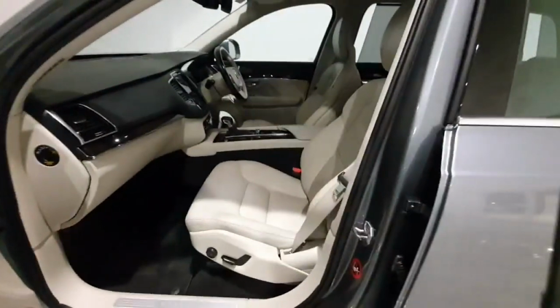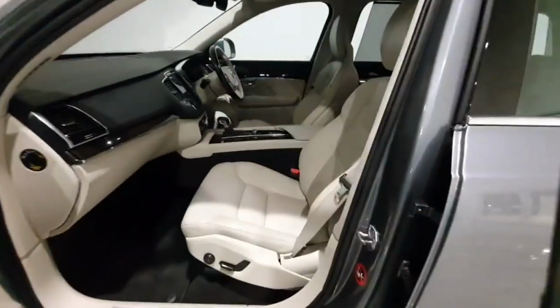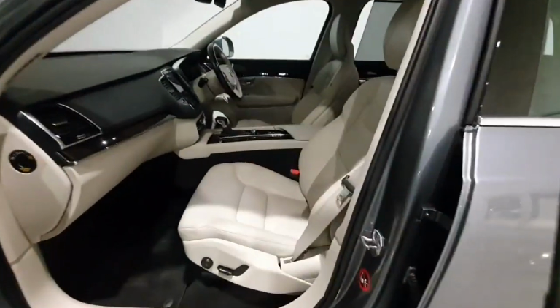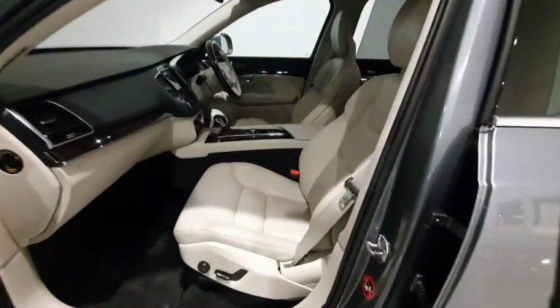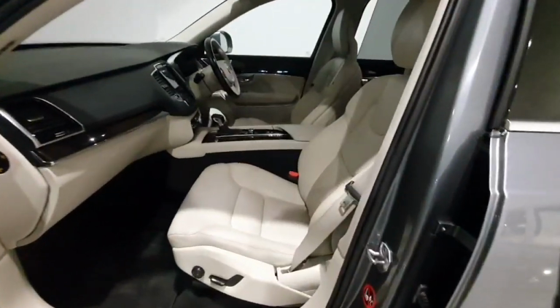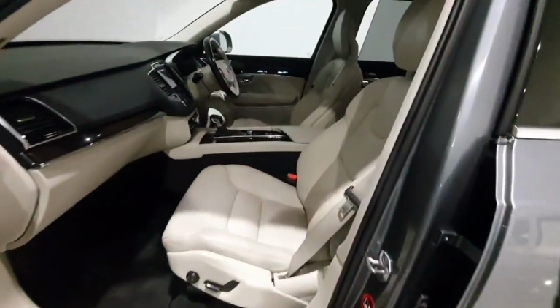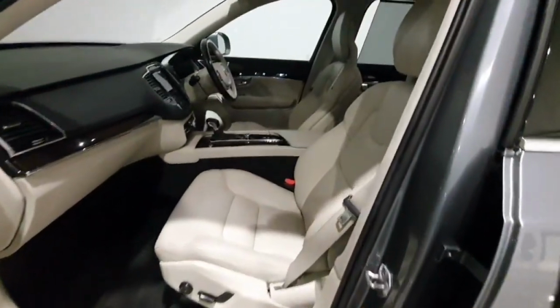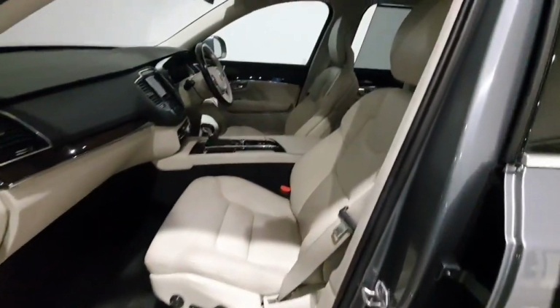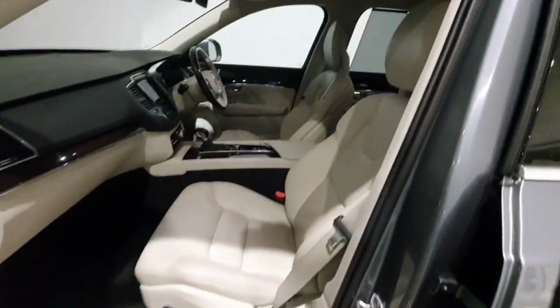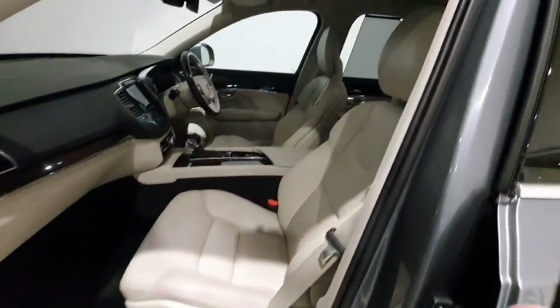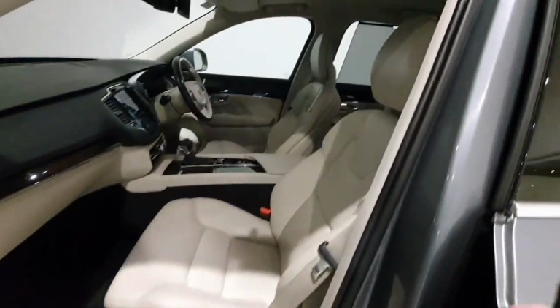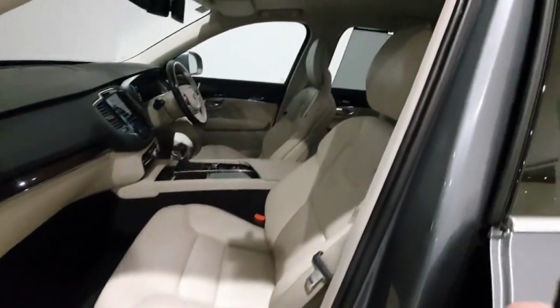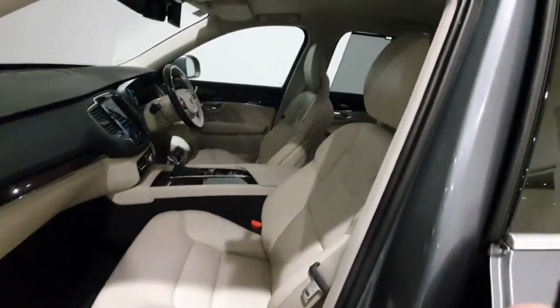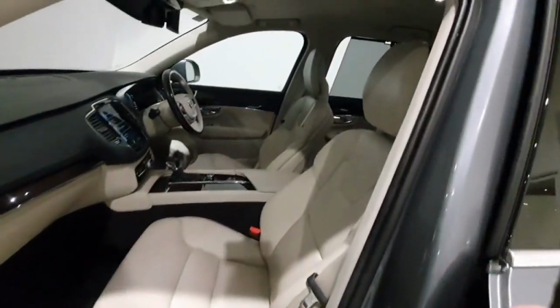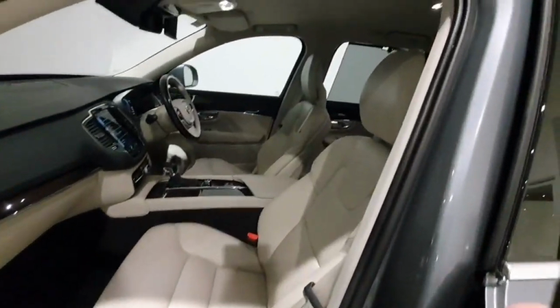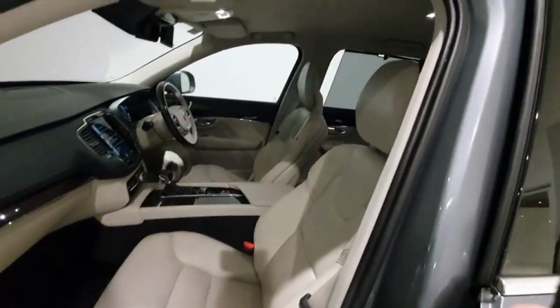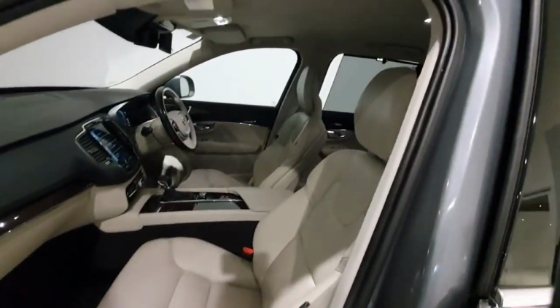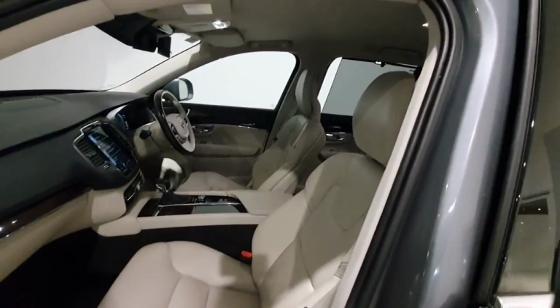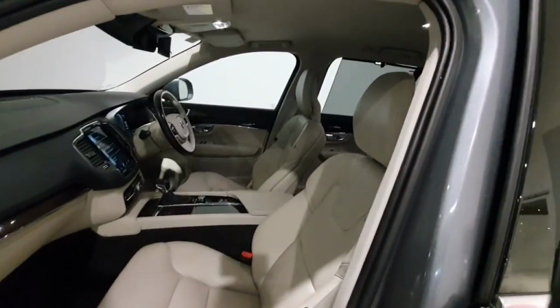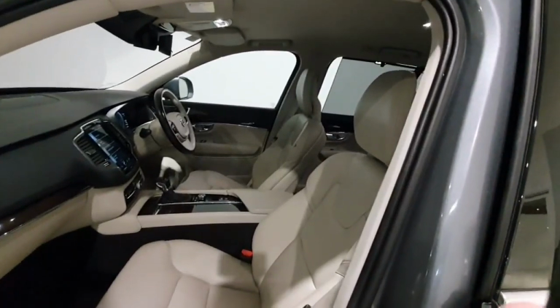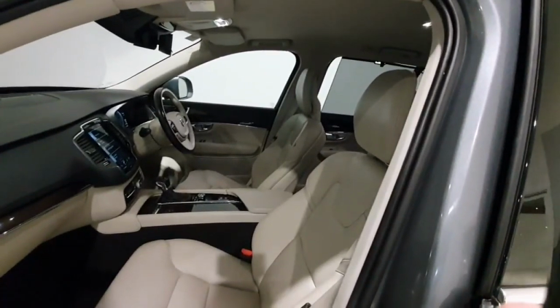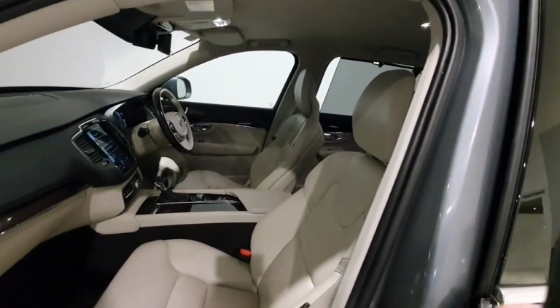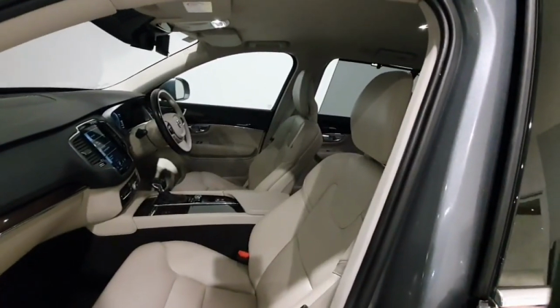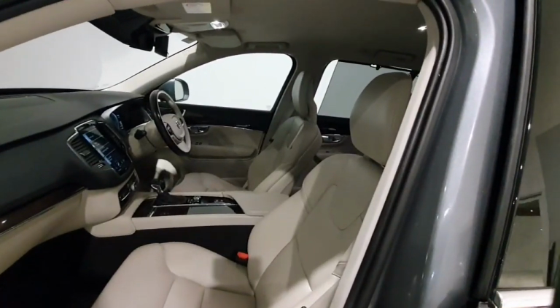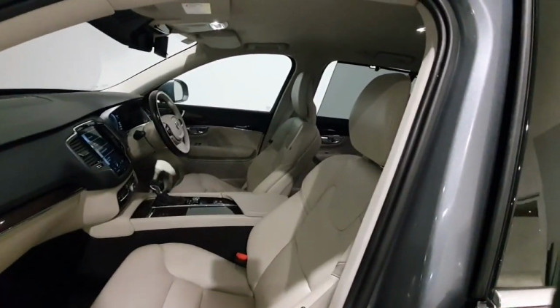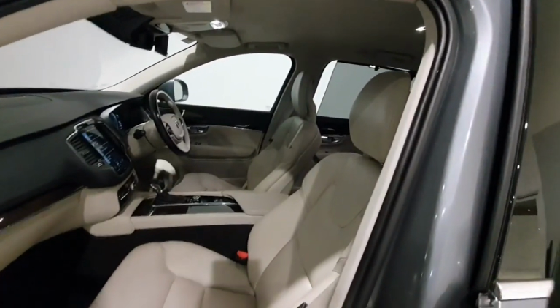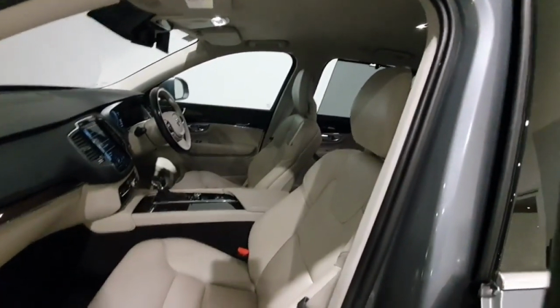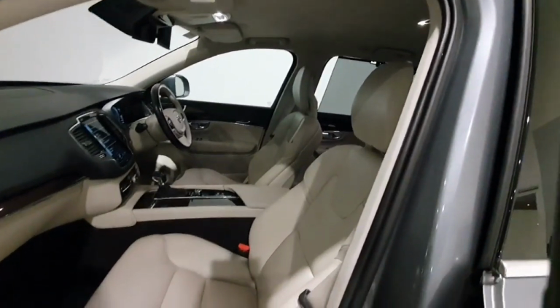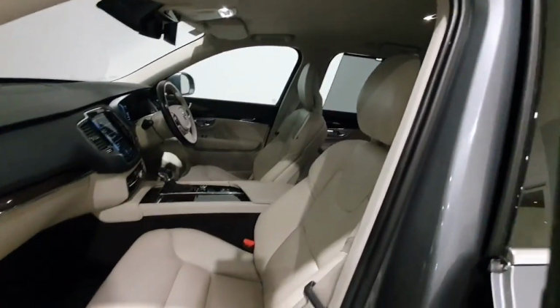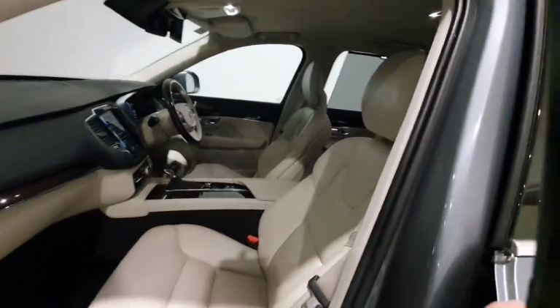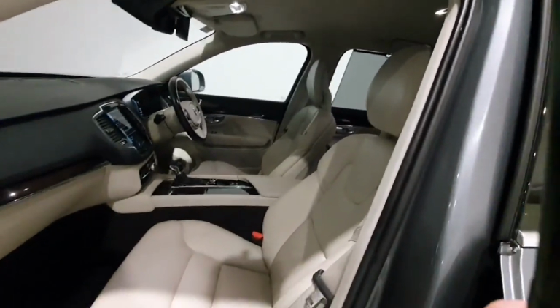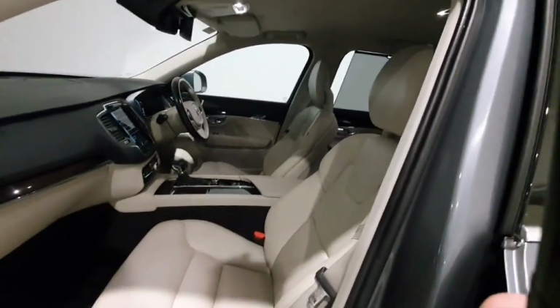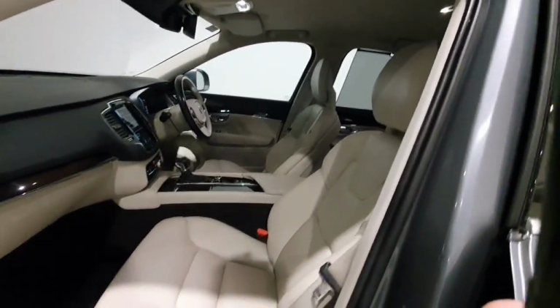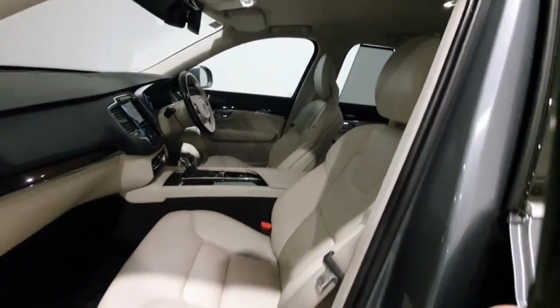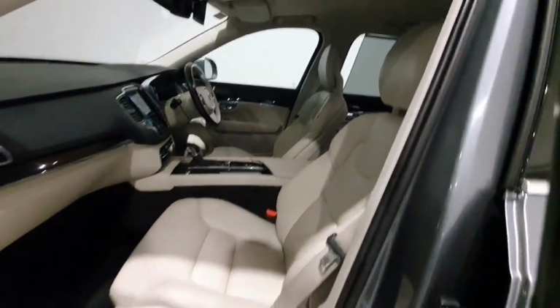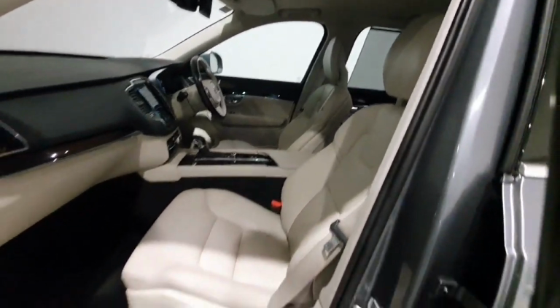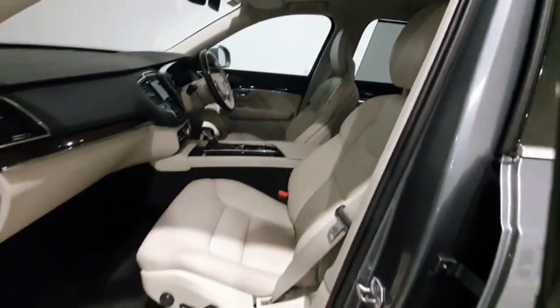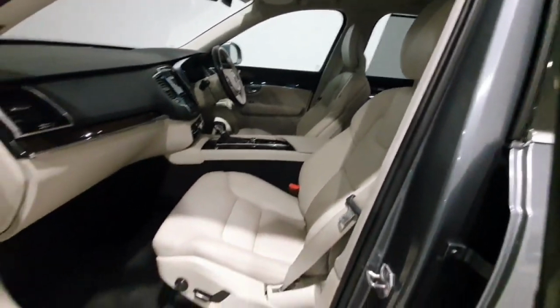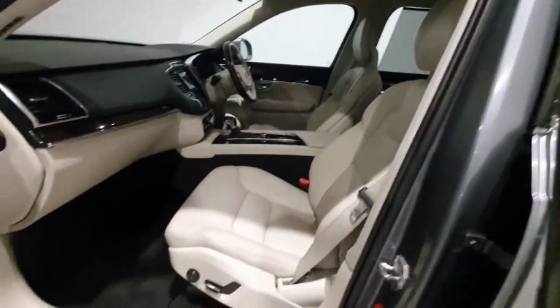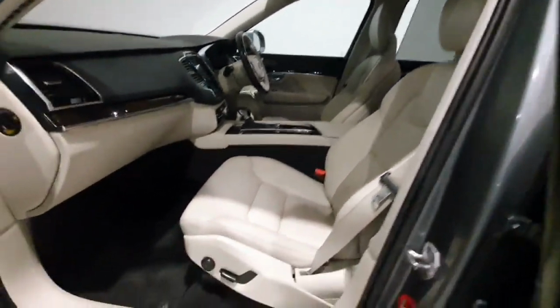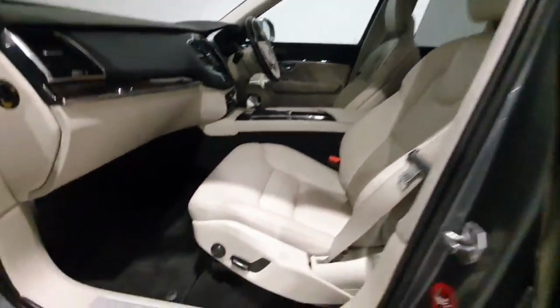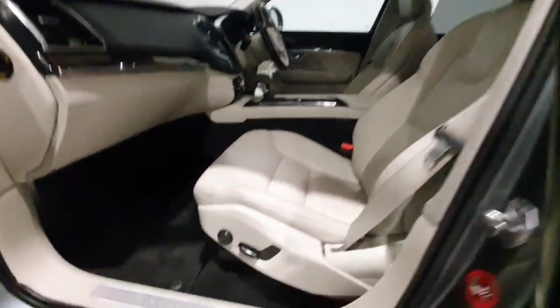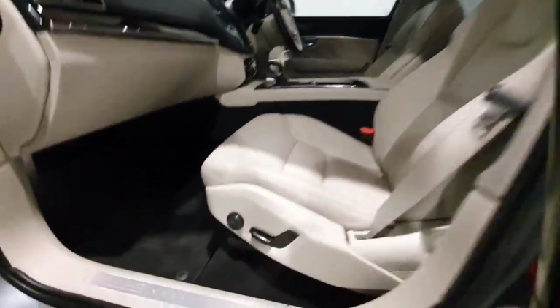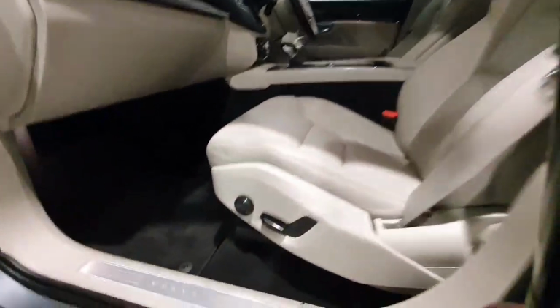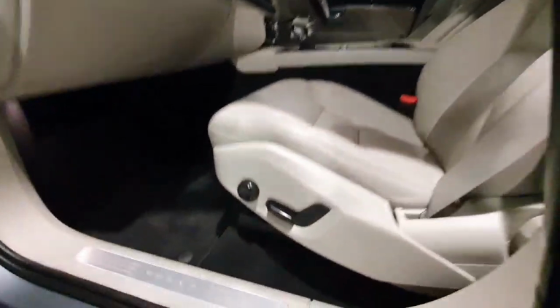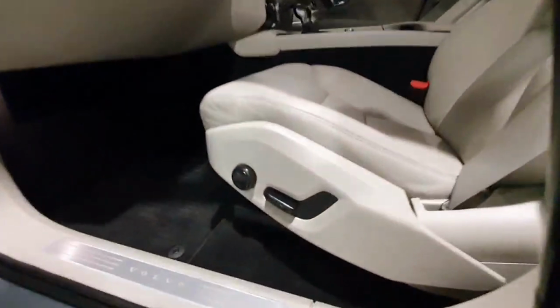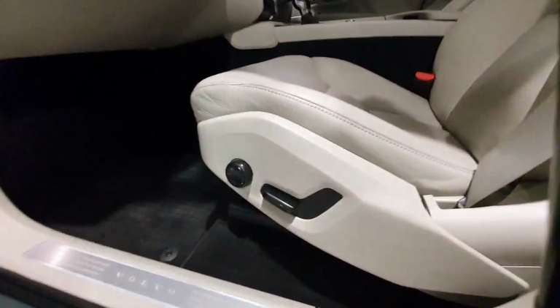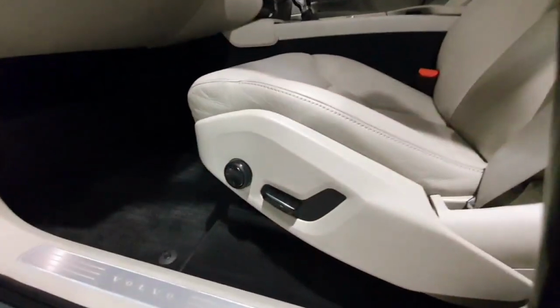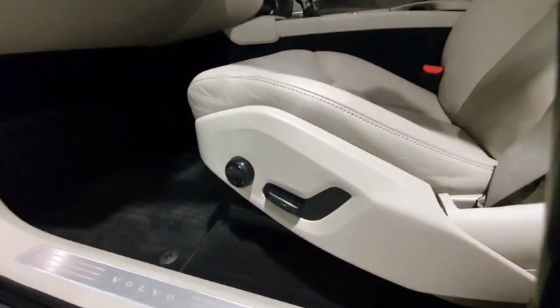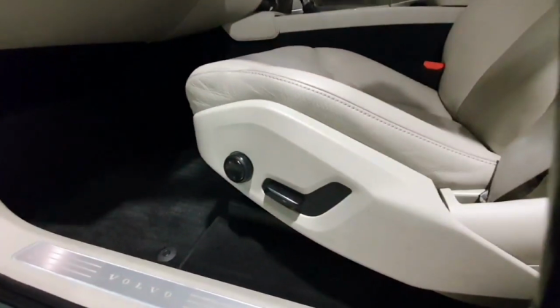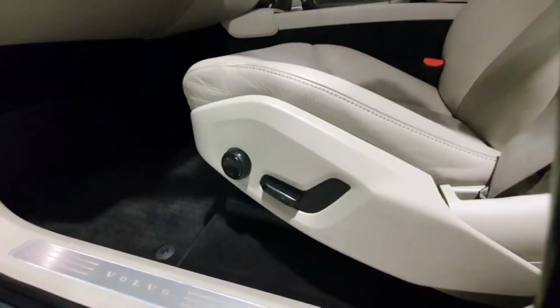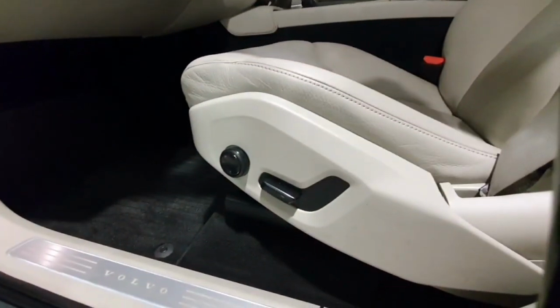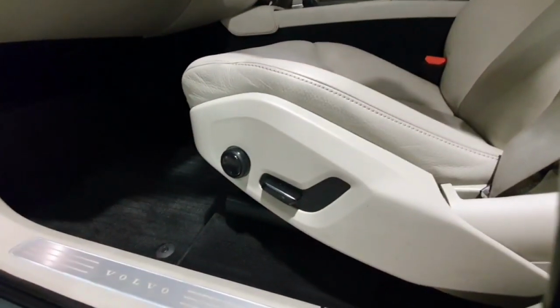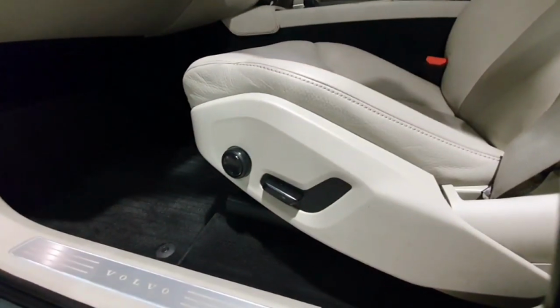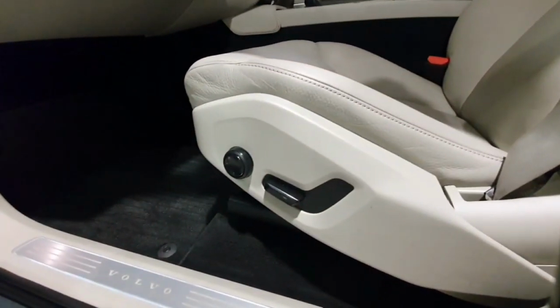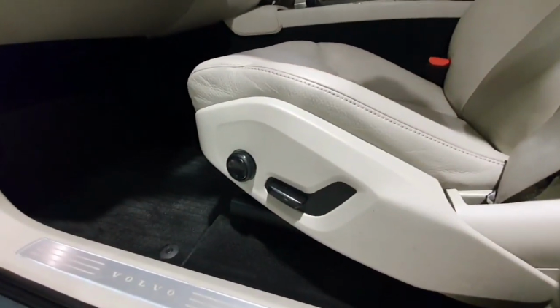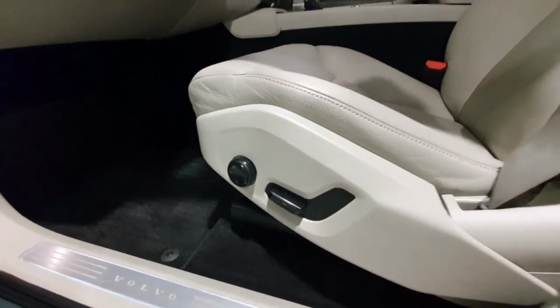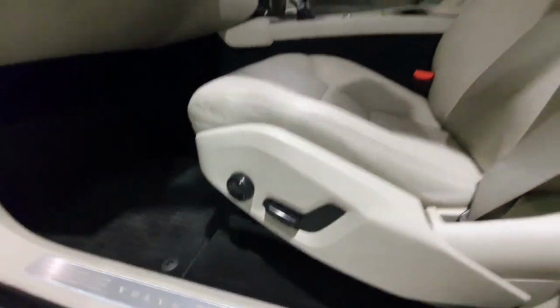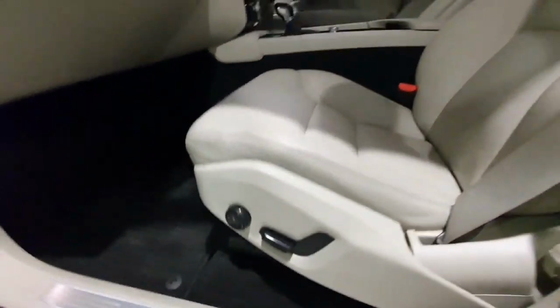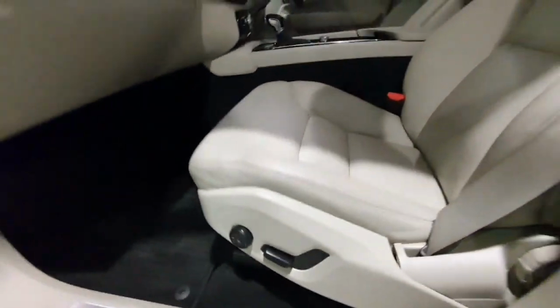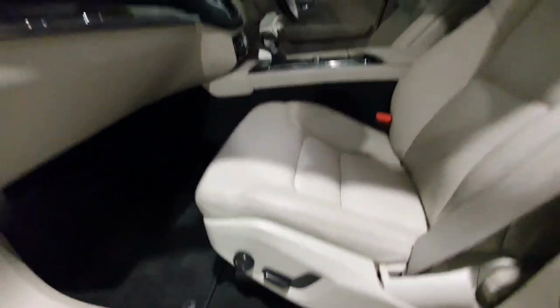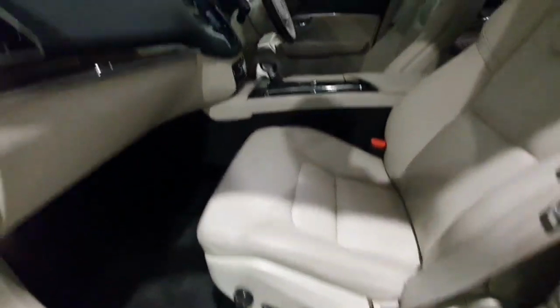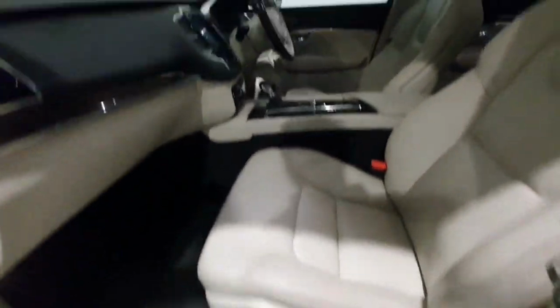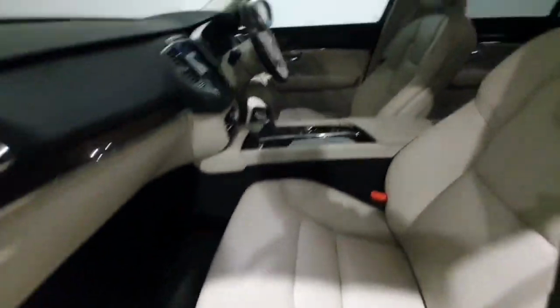It has got the lovely blonde leather interior throughout and again in really nice condition for its age. It does have electric adjustments on the passenger seat.